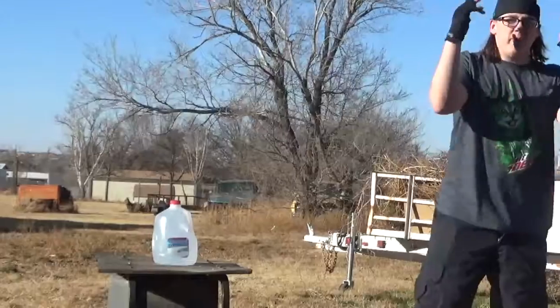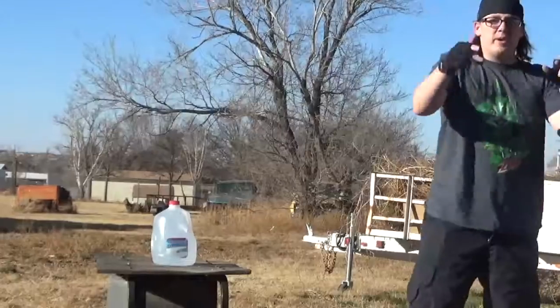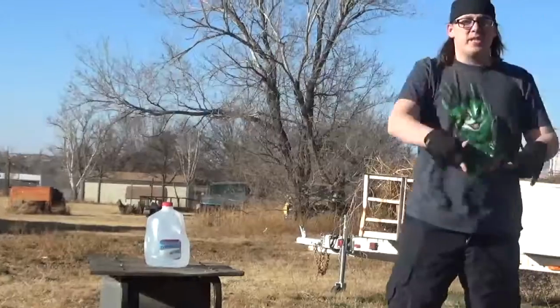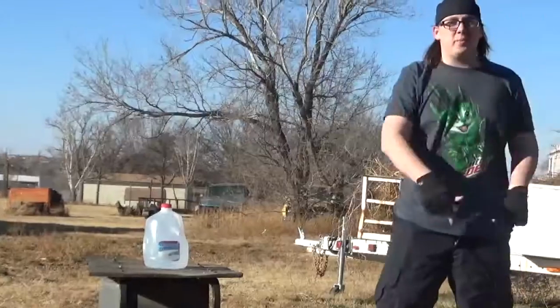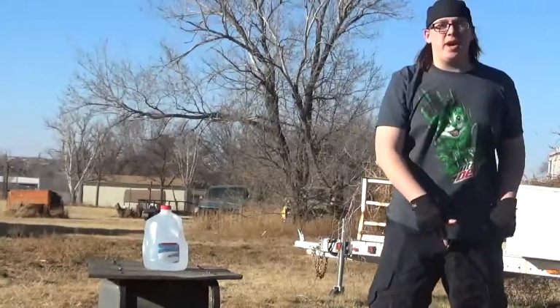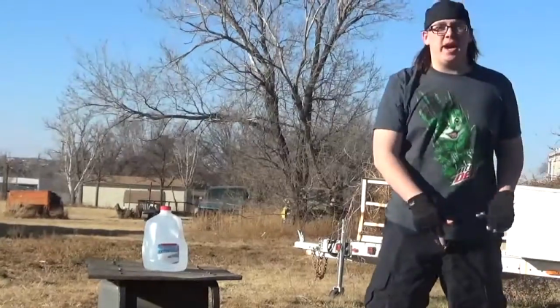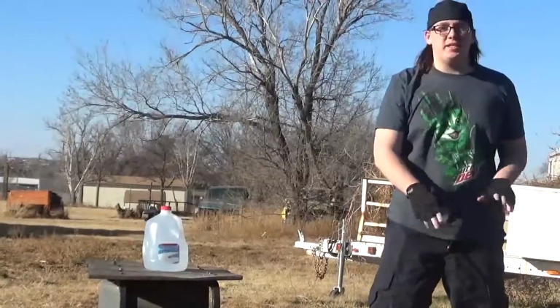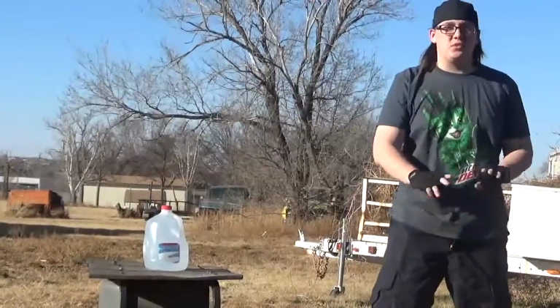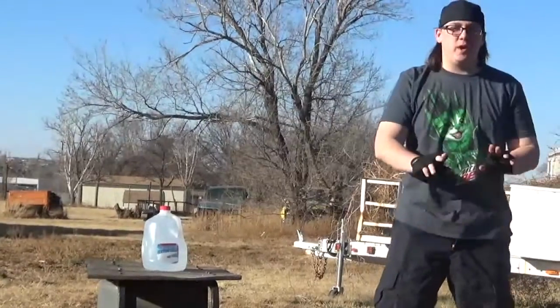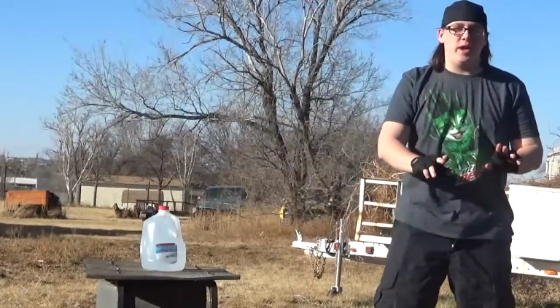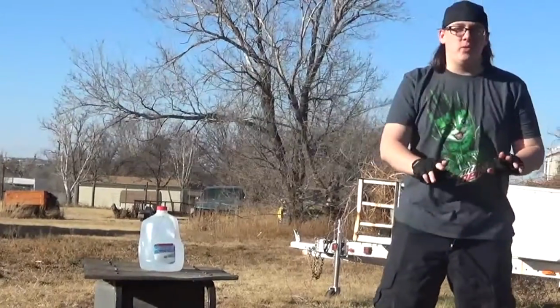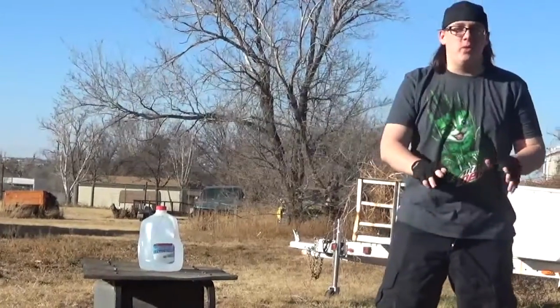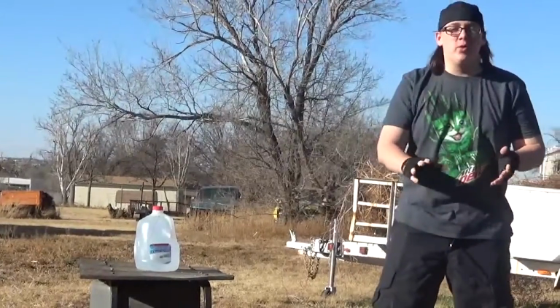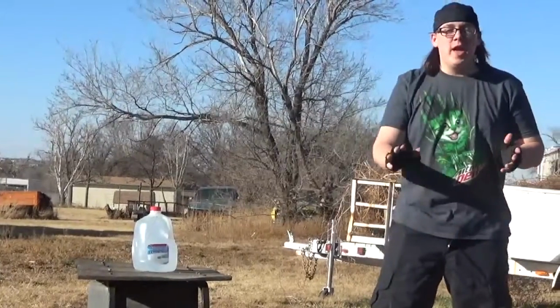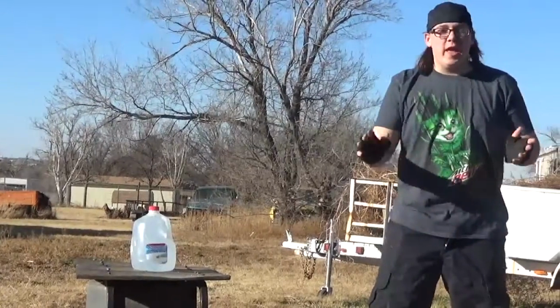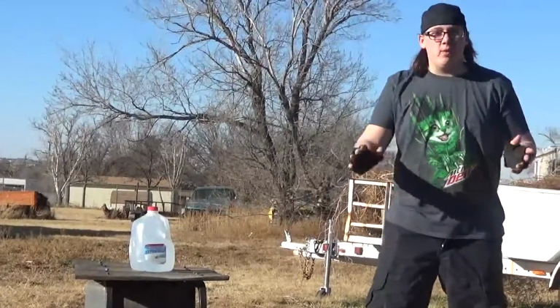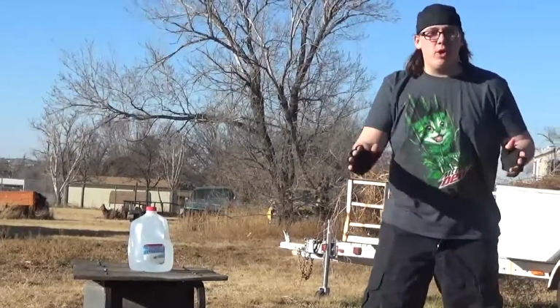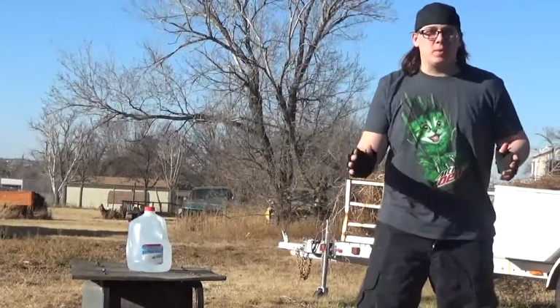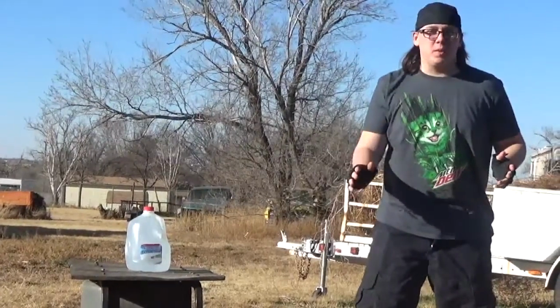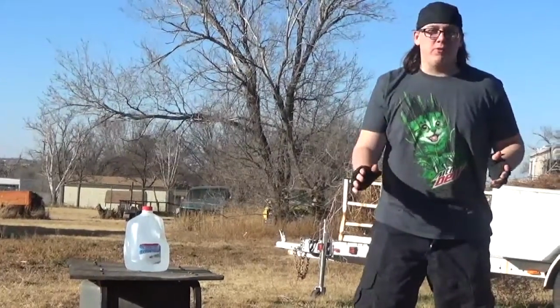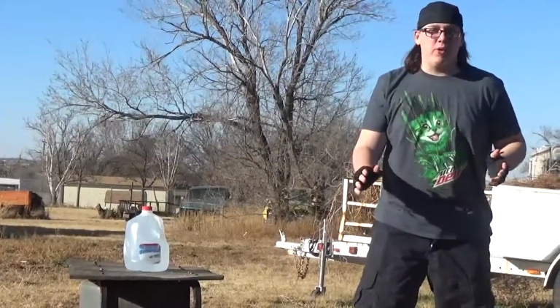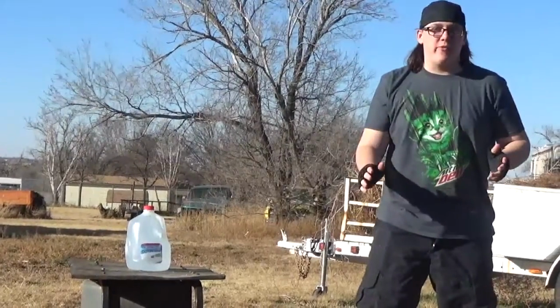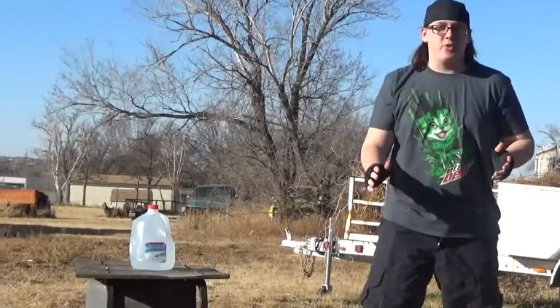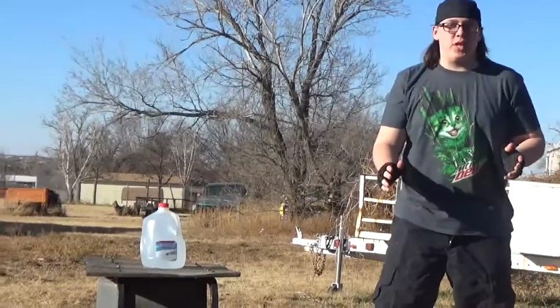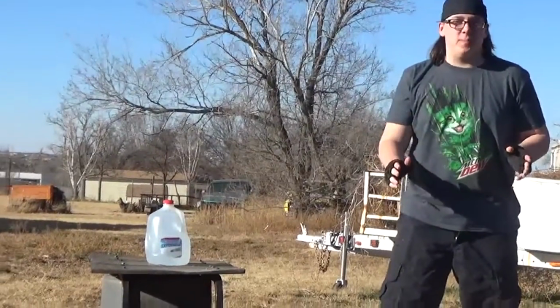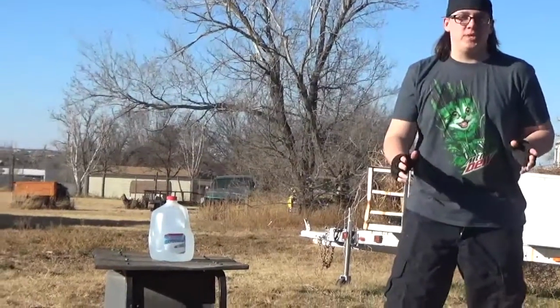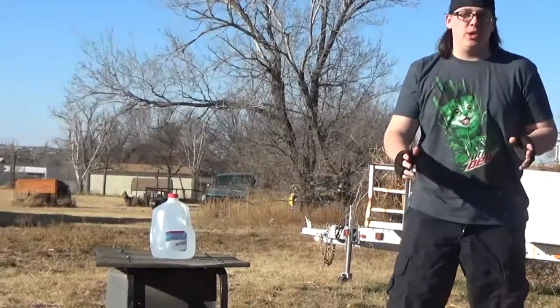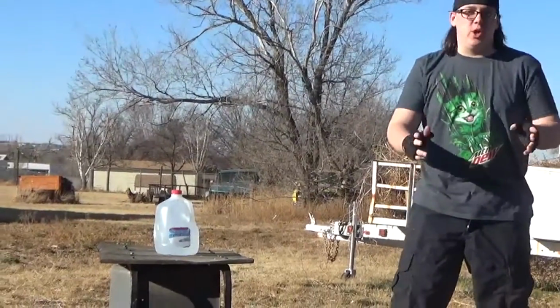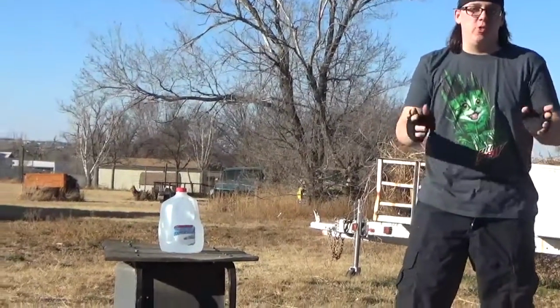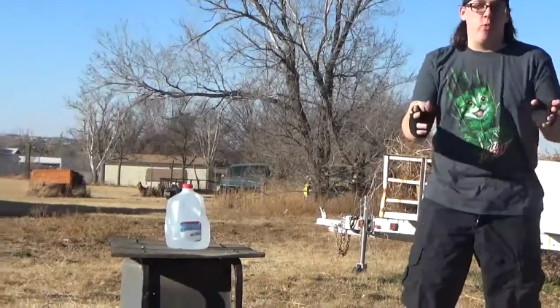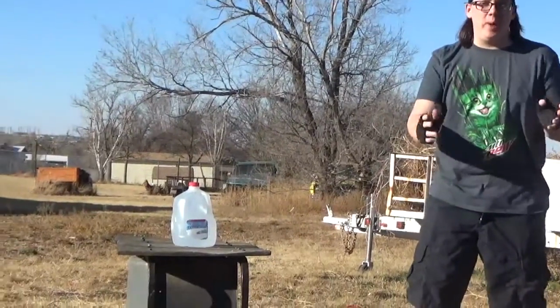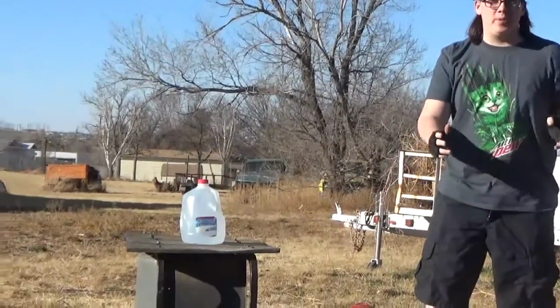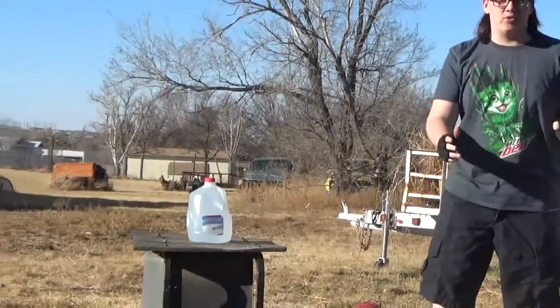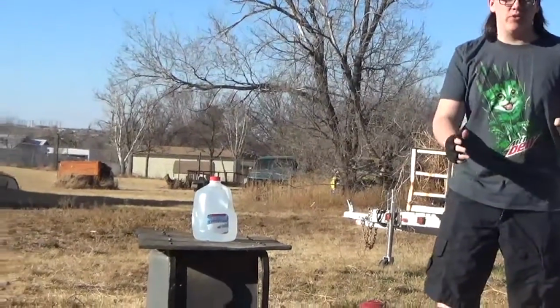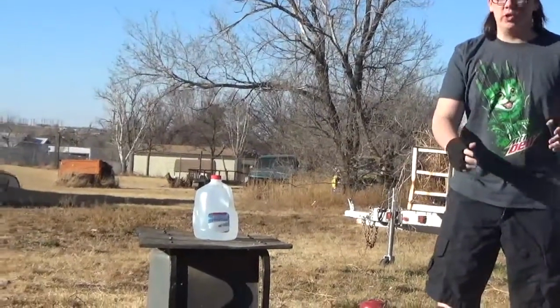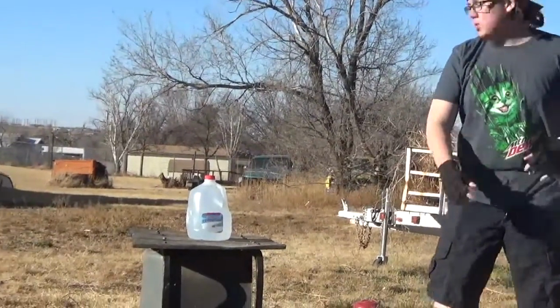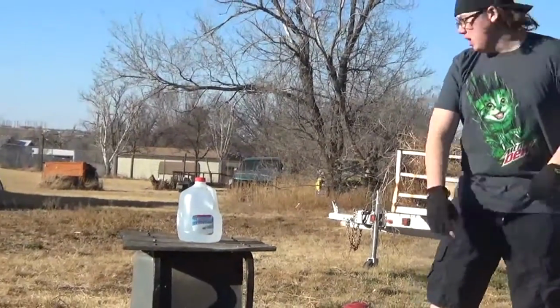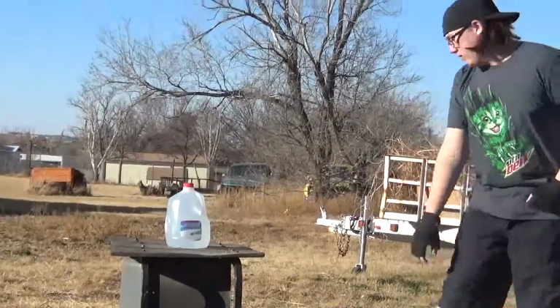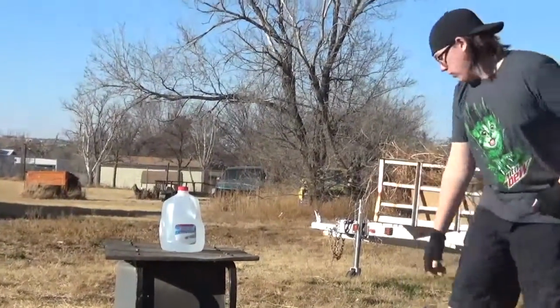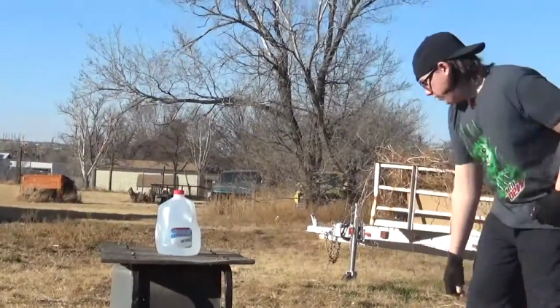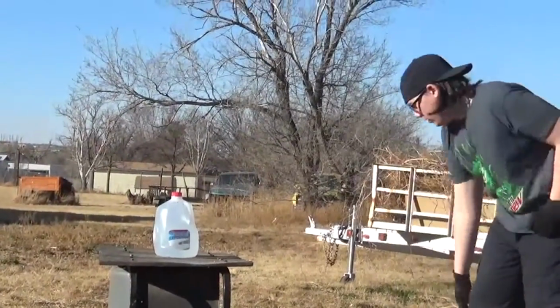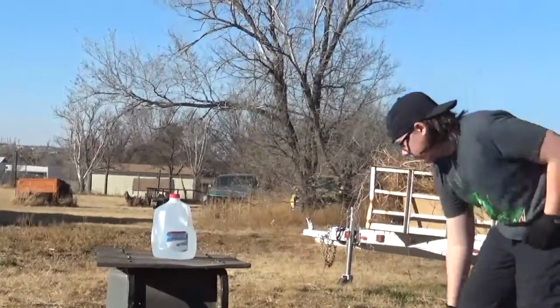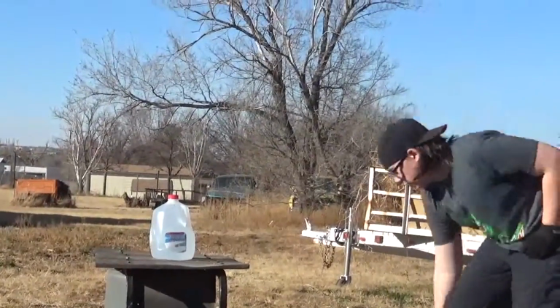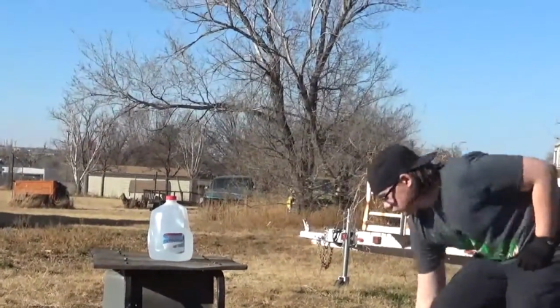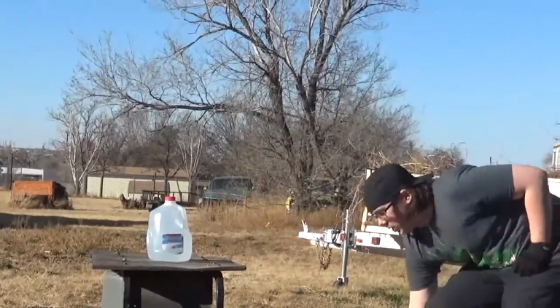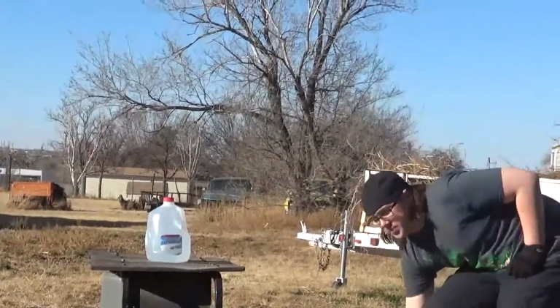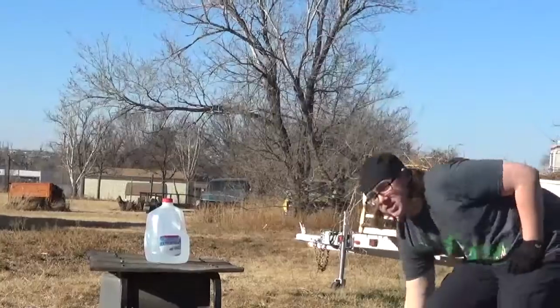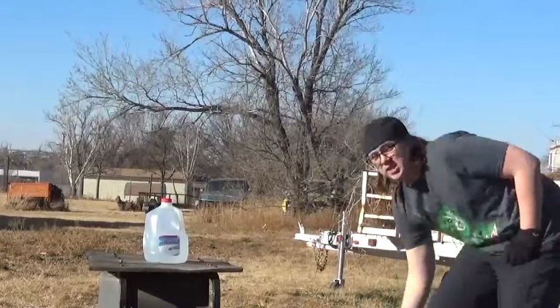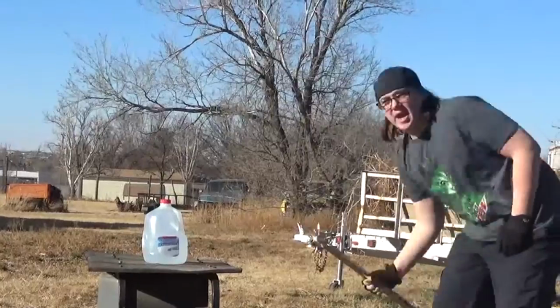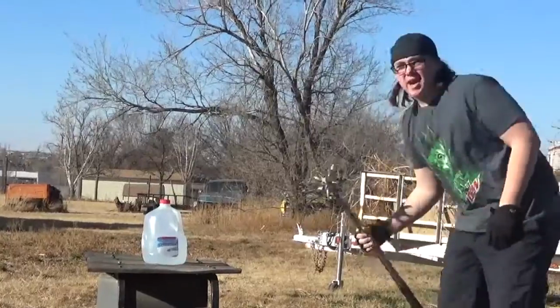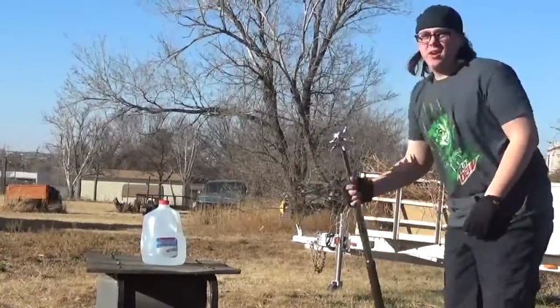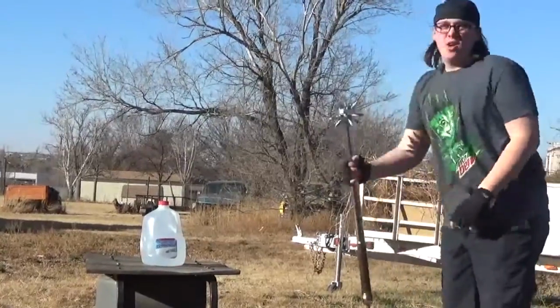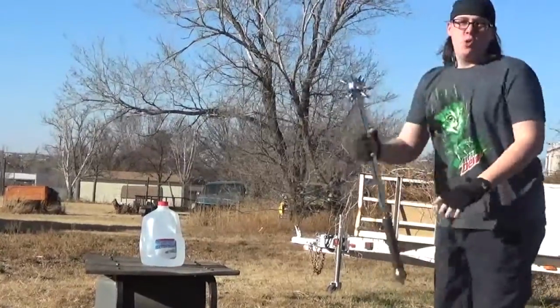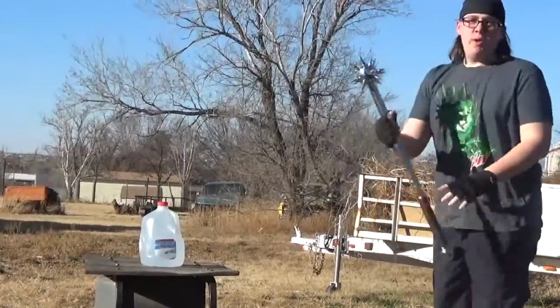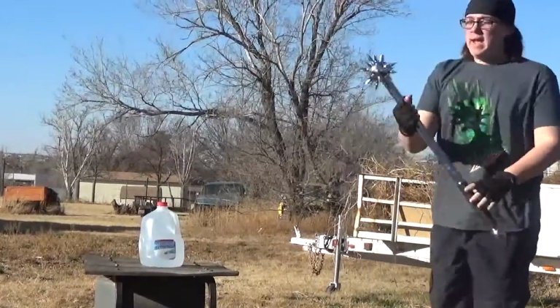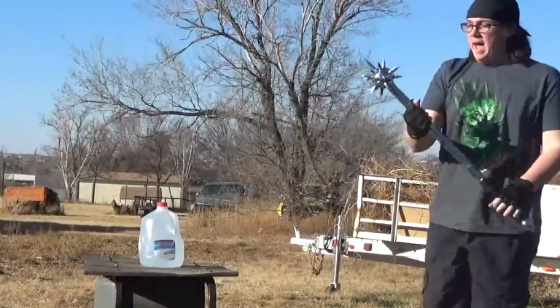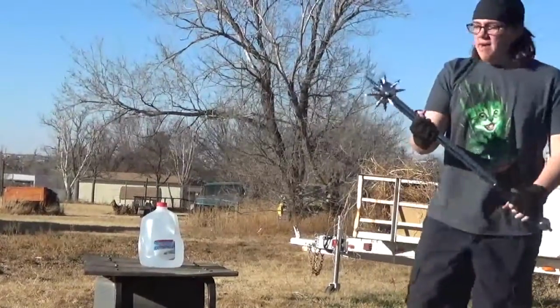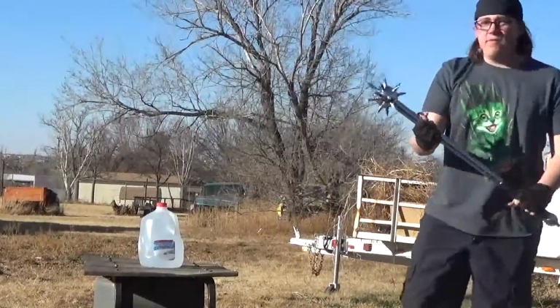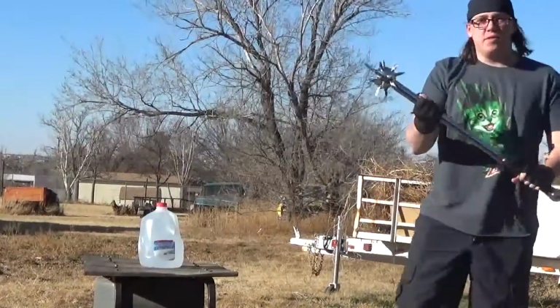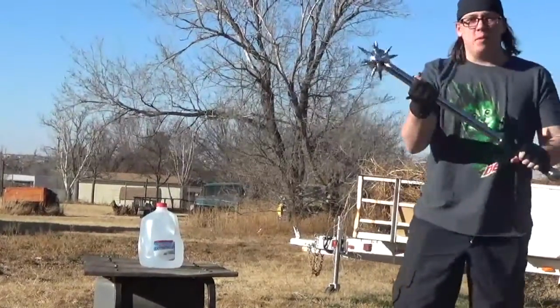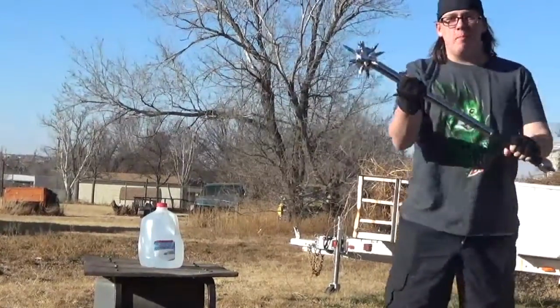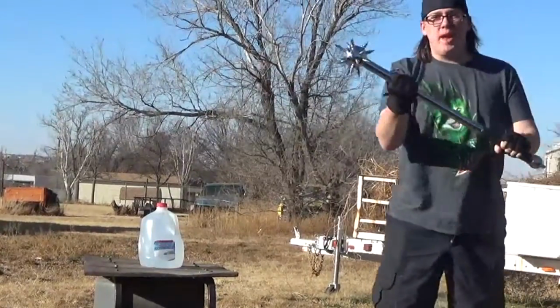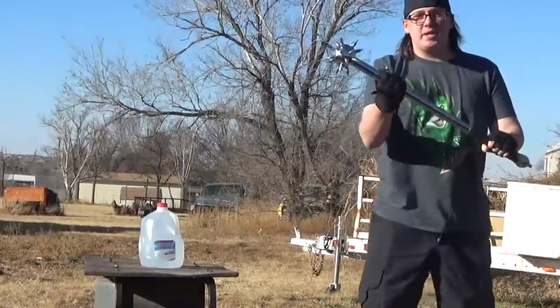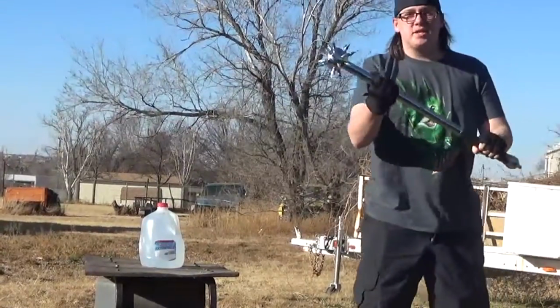Hey, what is up guys? This is Ride of the Wolf, and welcome to the very first episode of Weapons Review. For our very first weapon today, we have the mace.